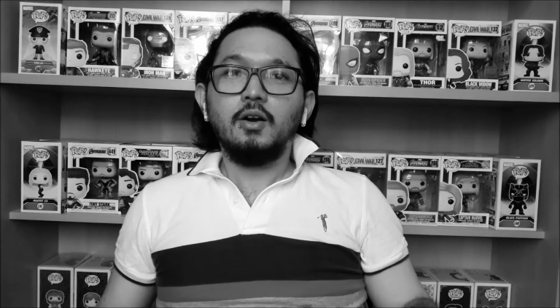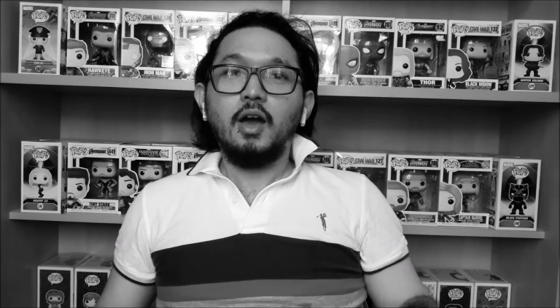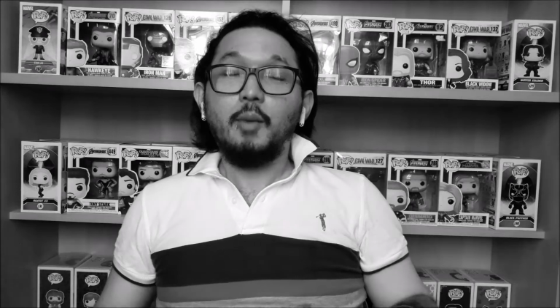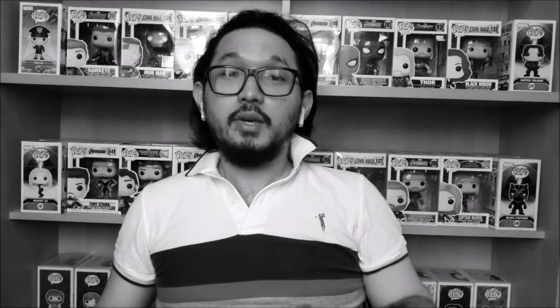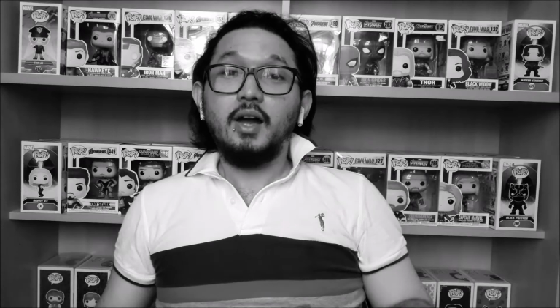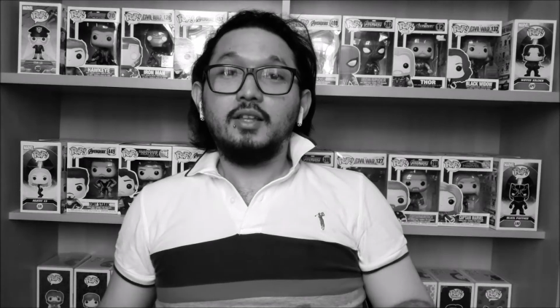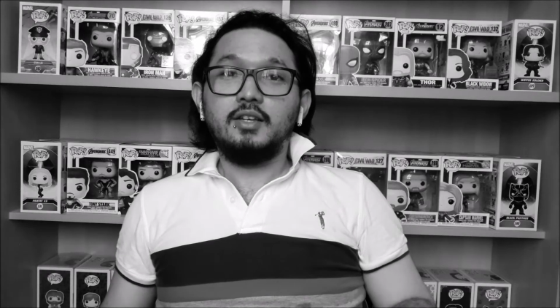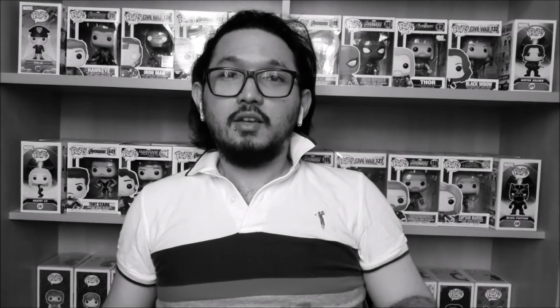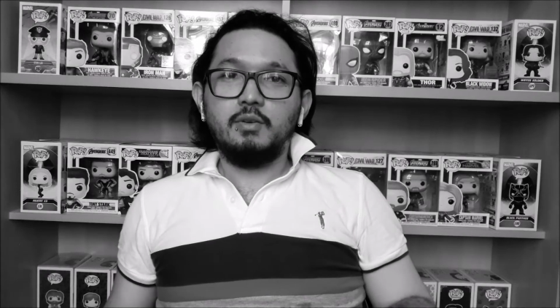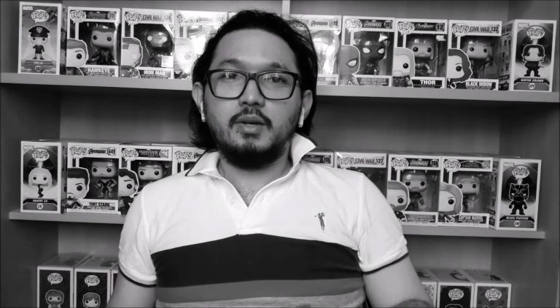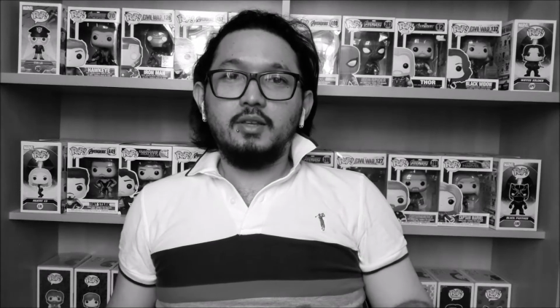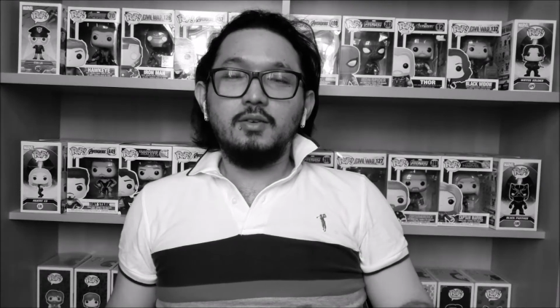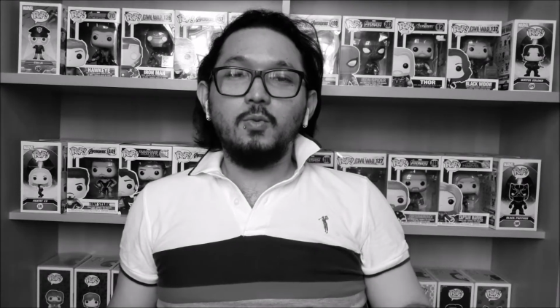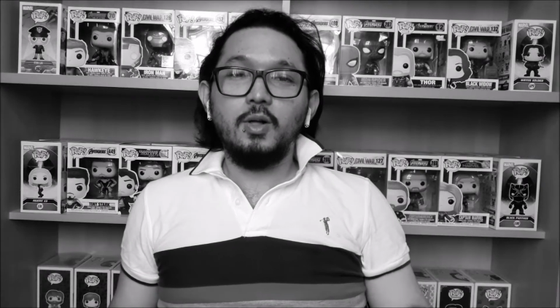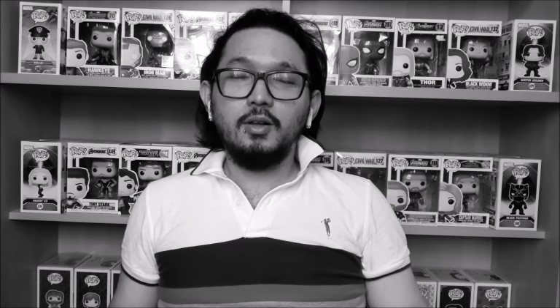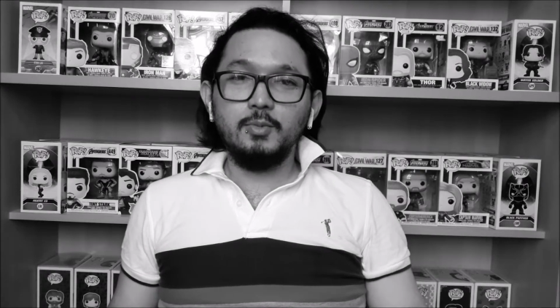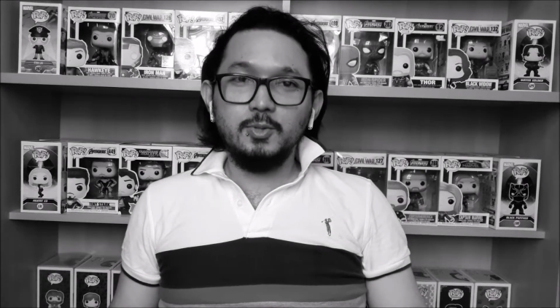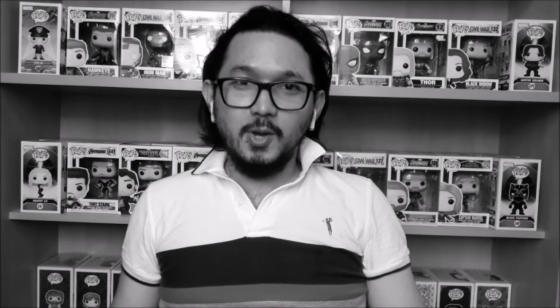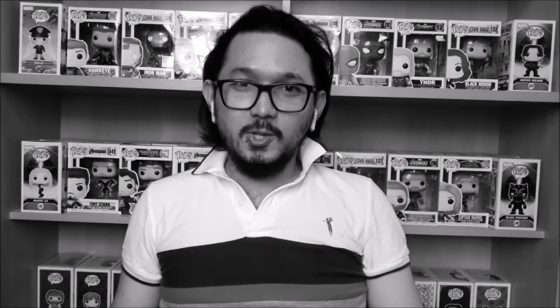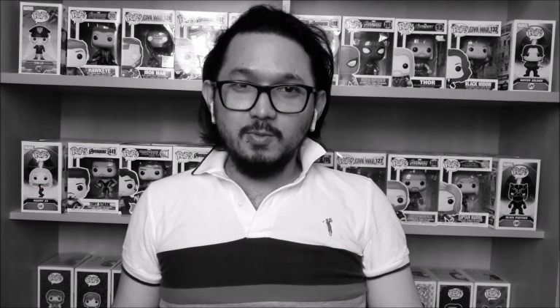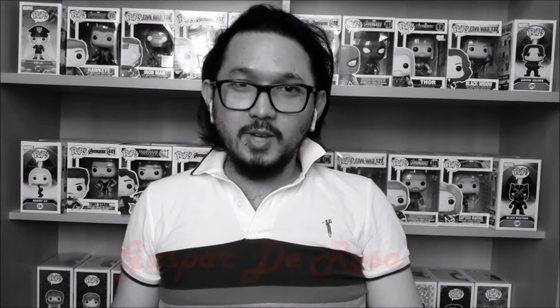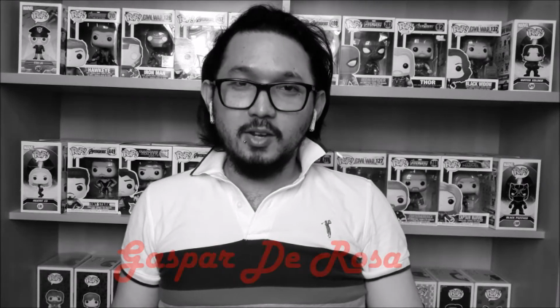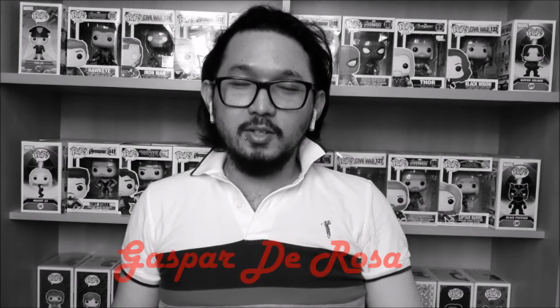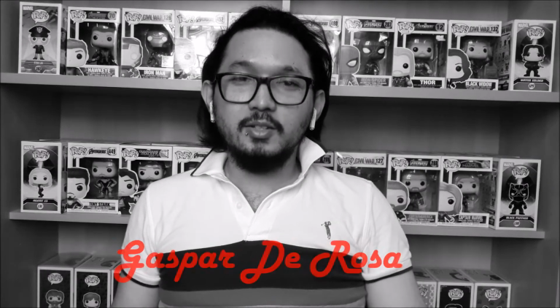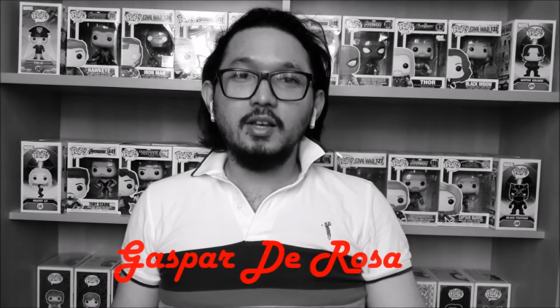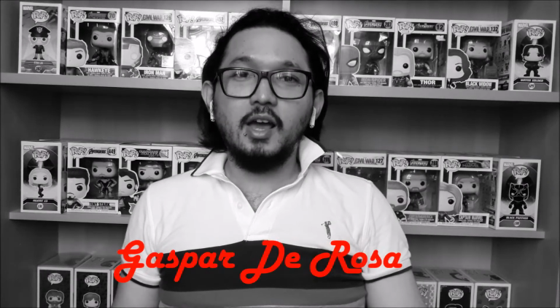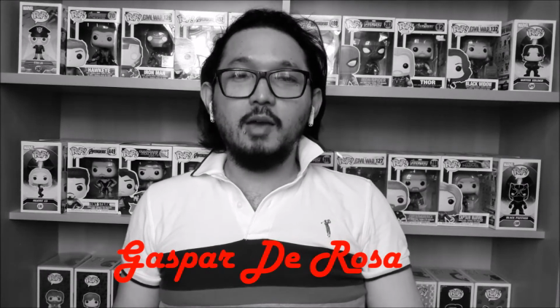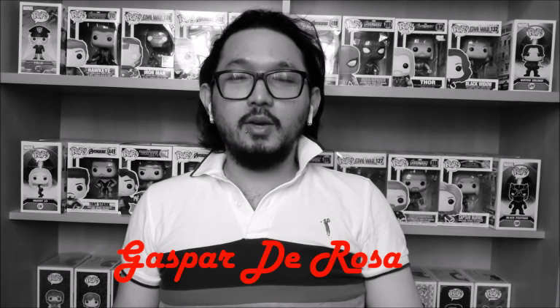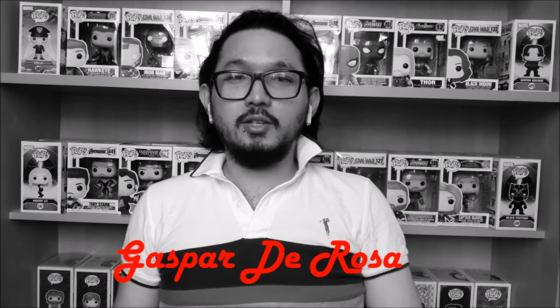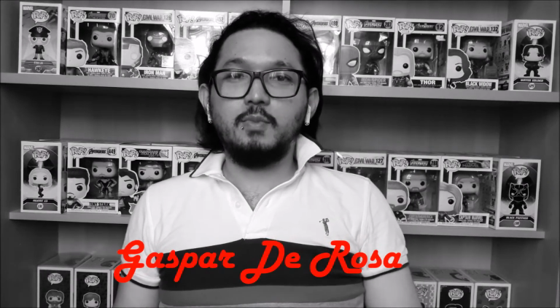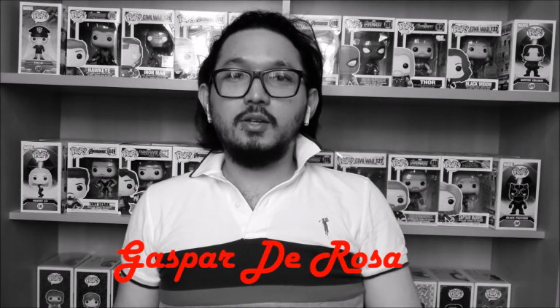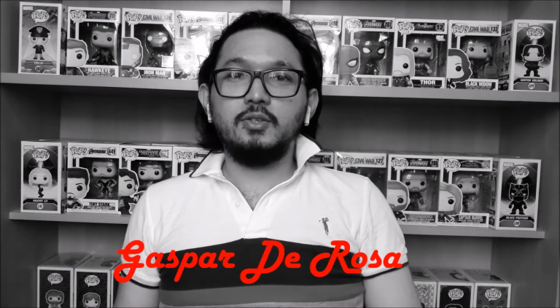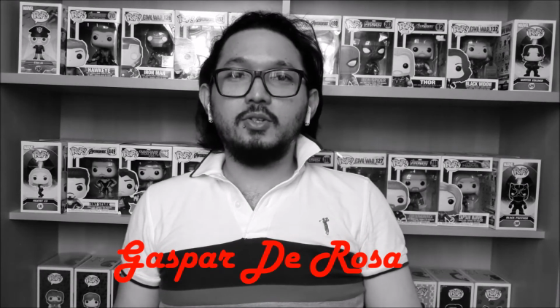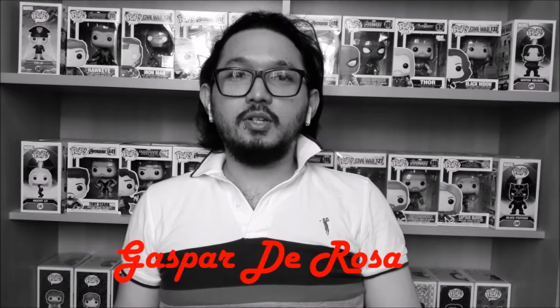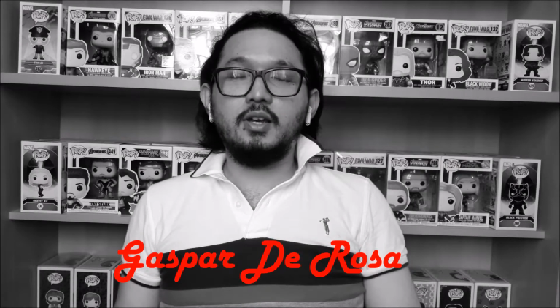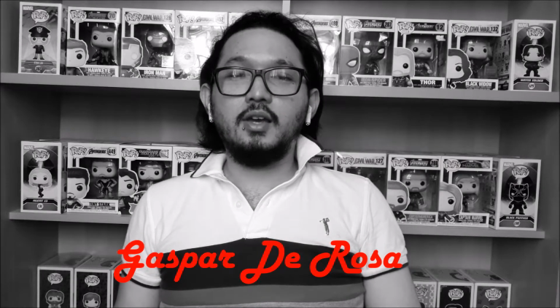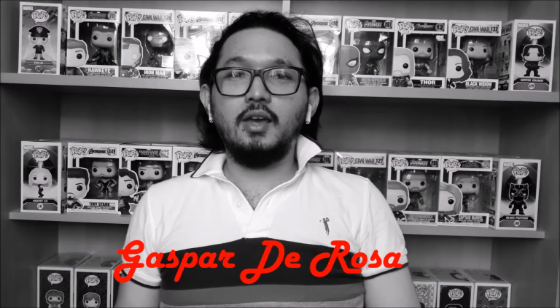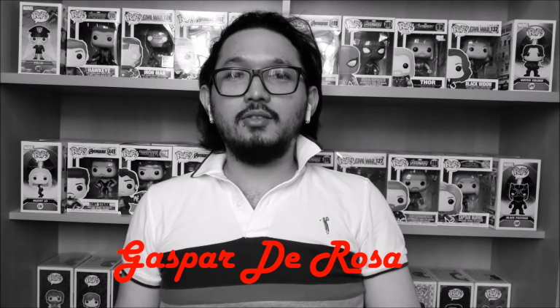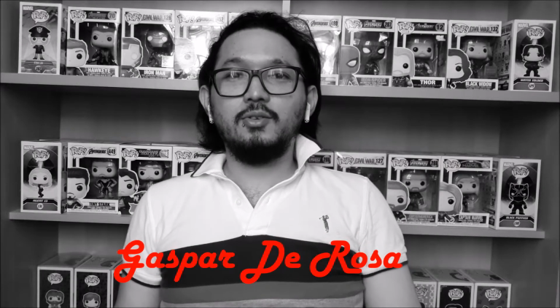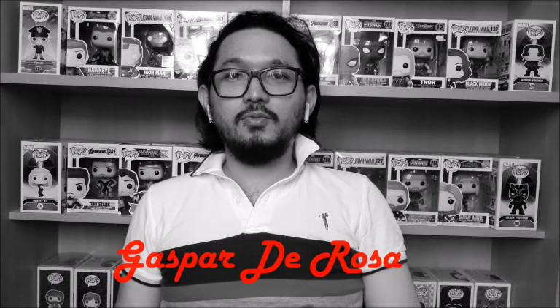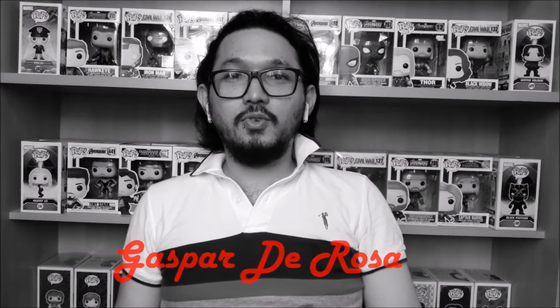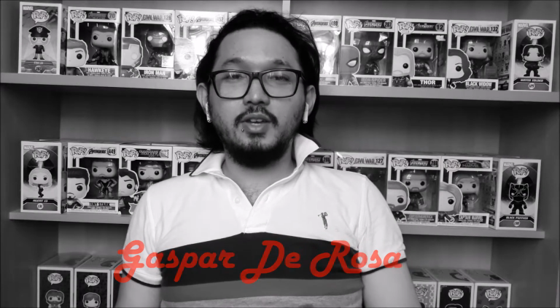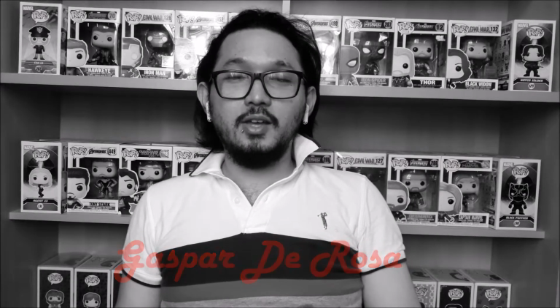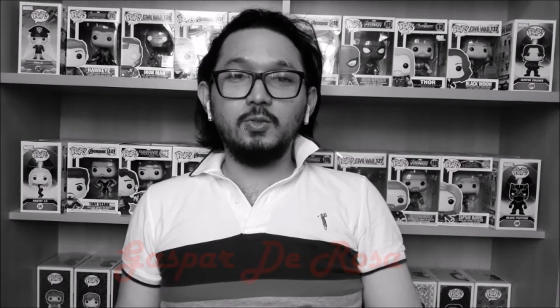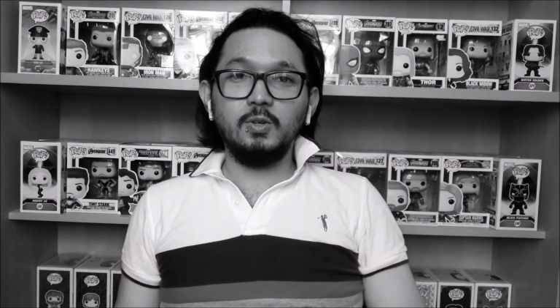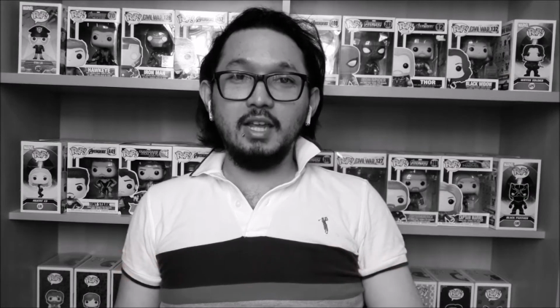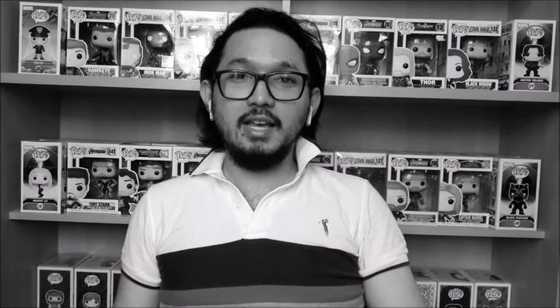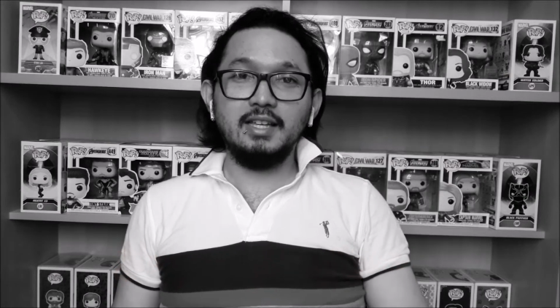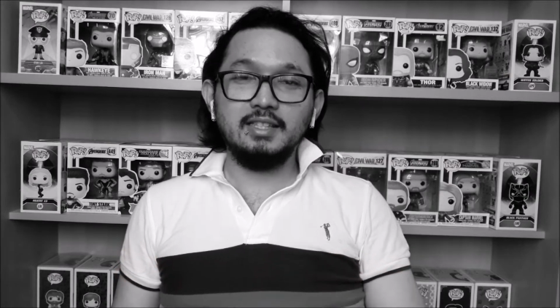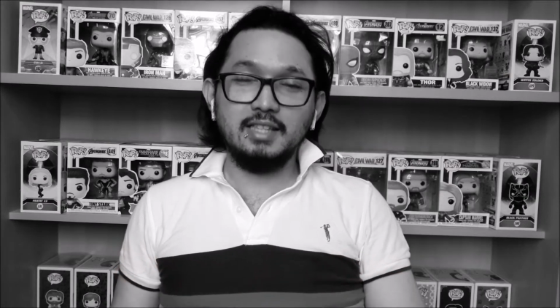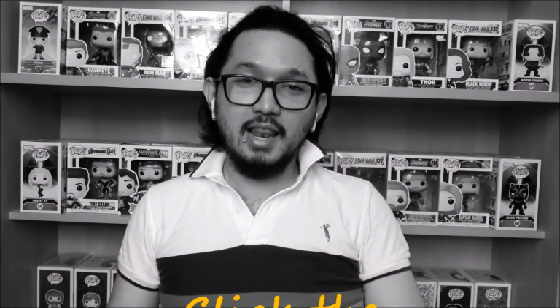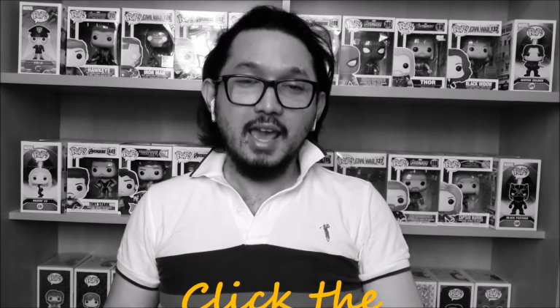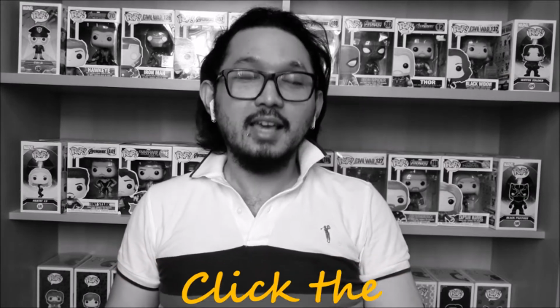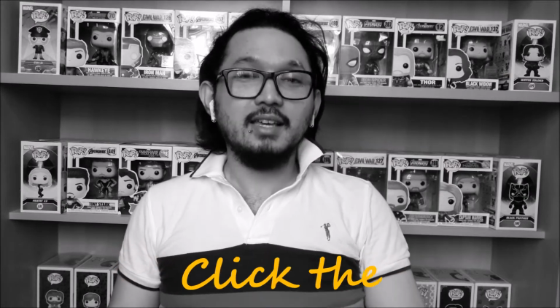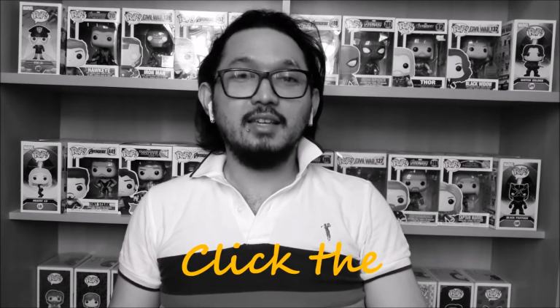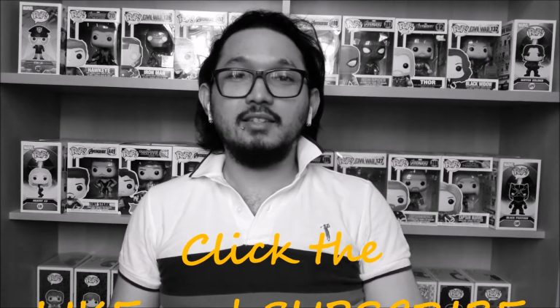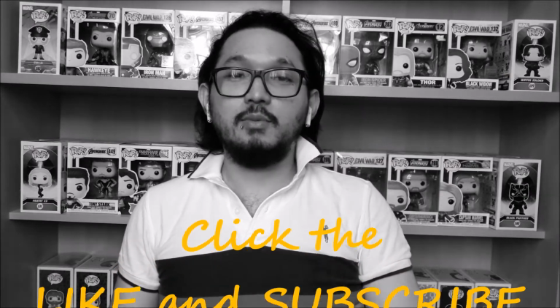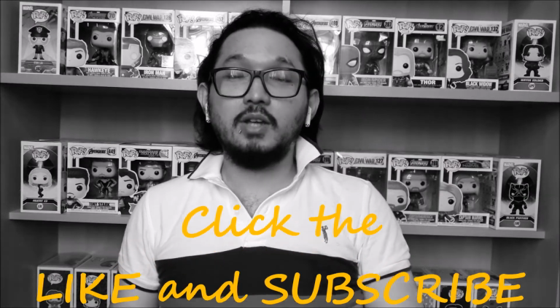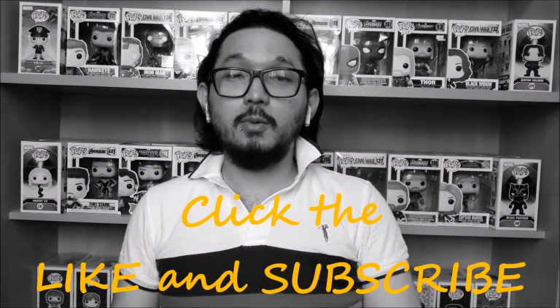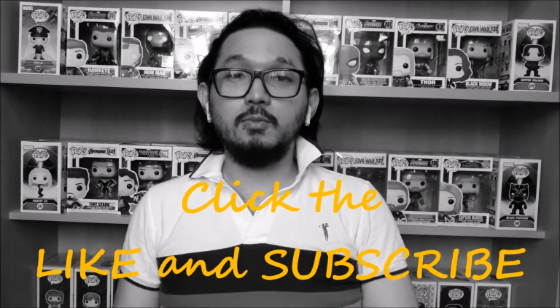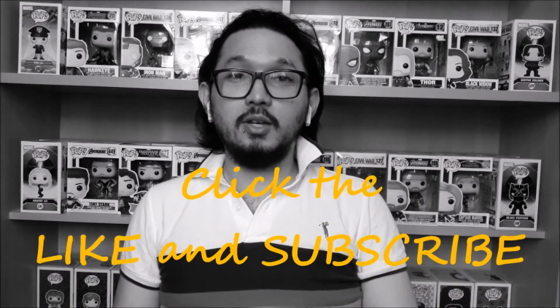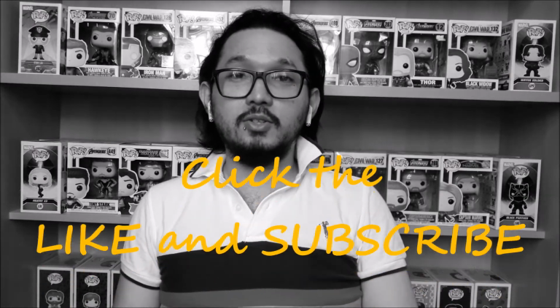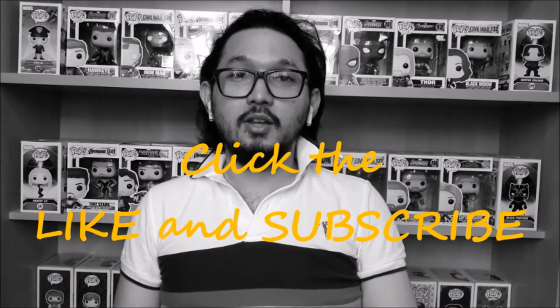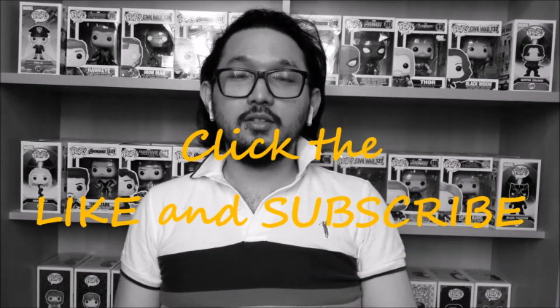Happy holidays everybody! Welcome to my YouTube channel. I'm Kaspar DeRosa and don't forget to click the like and subscribe to my channel.